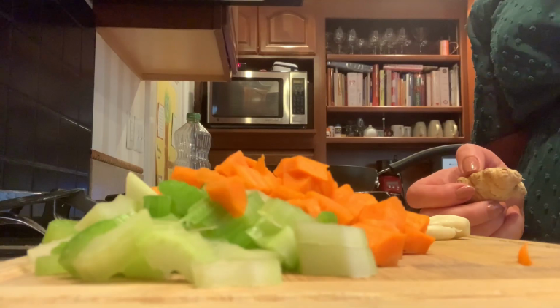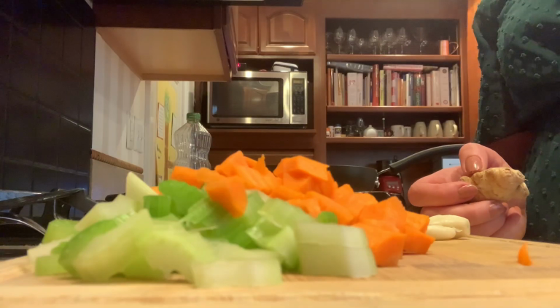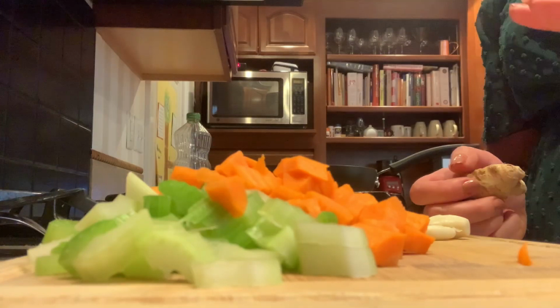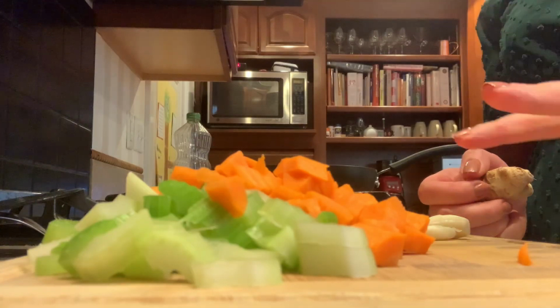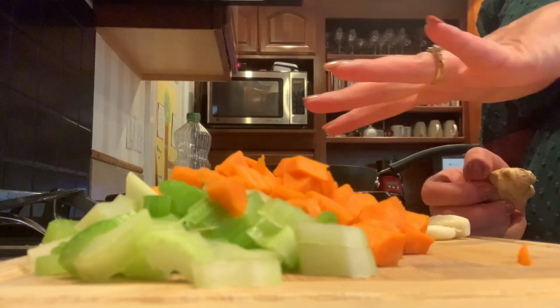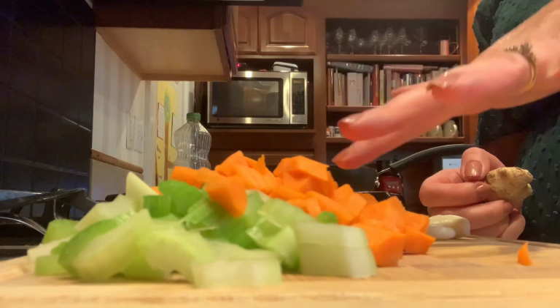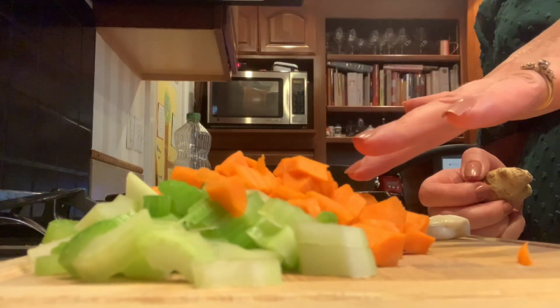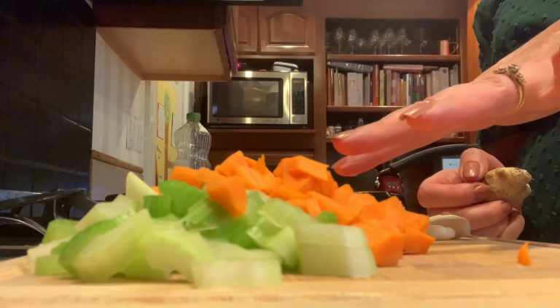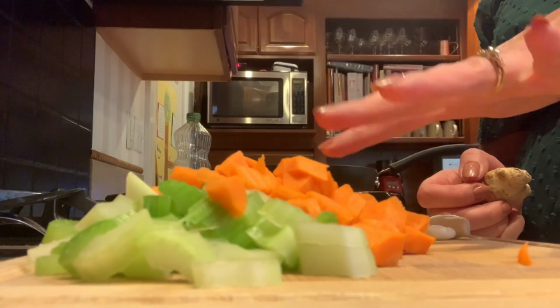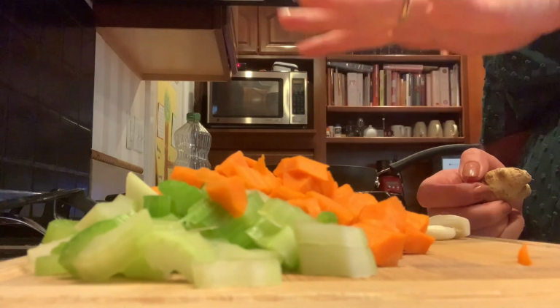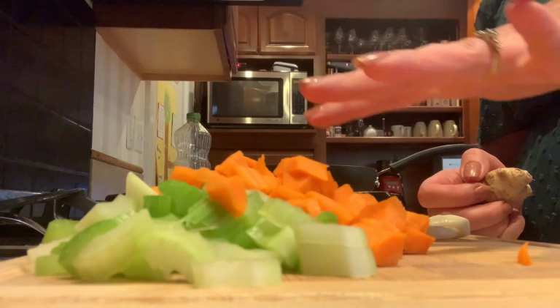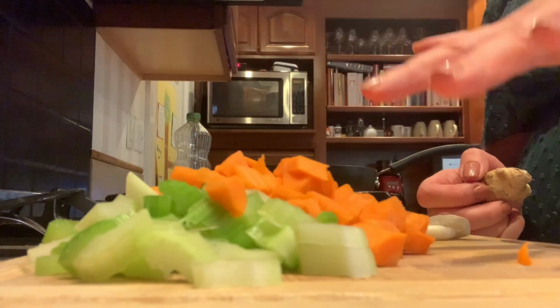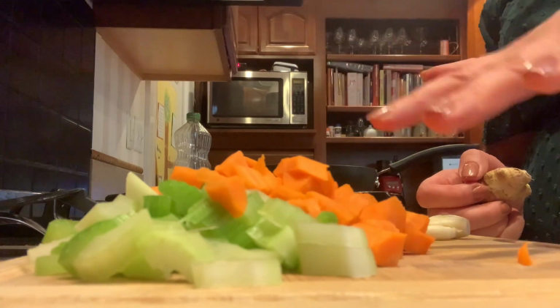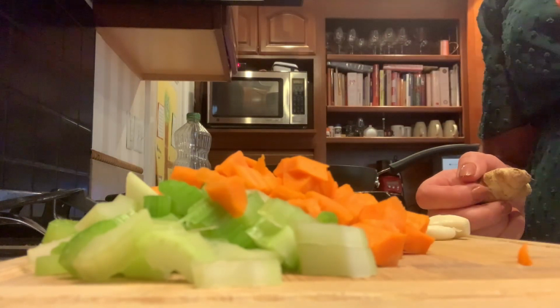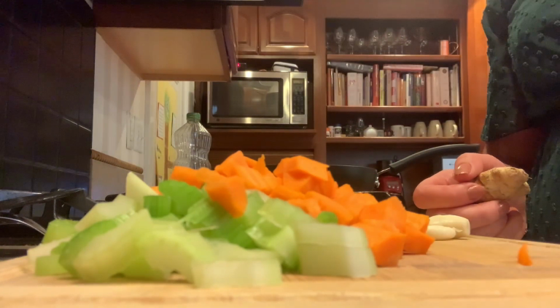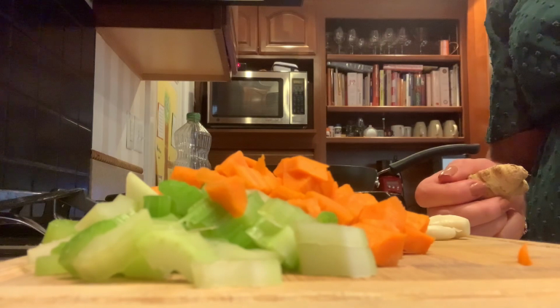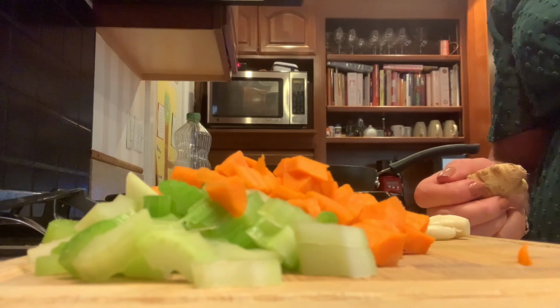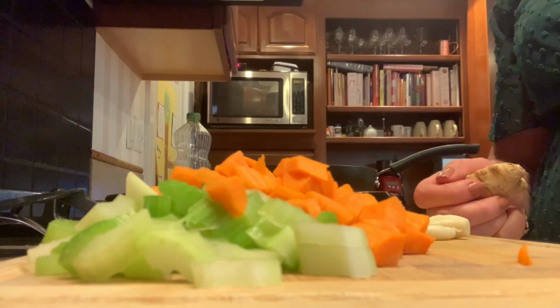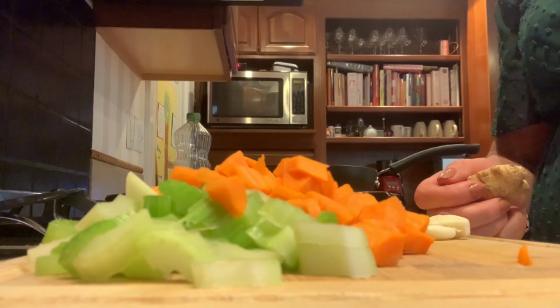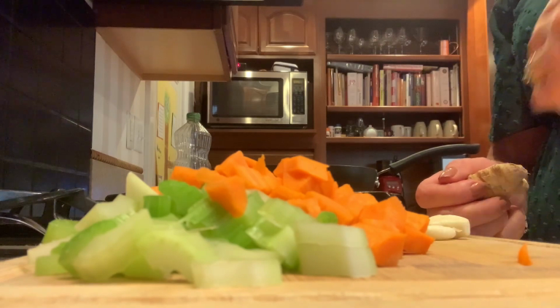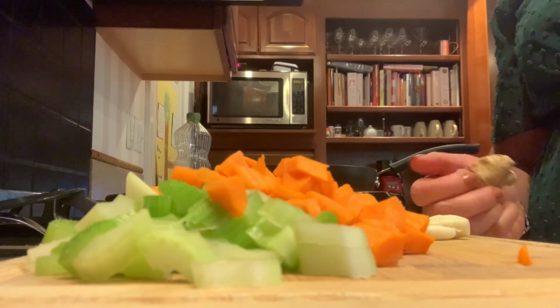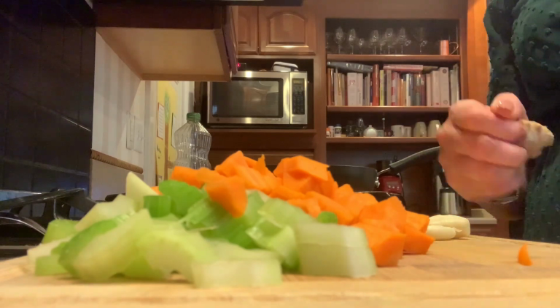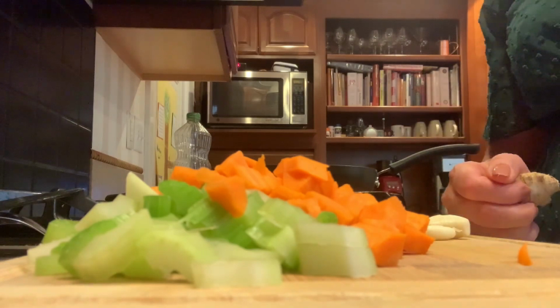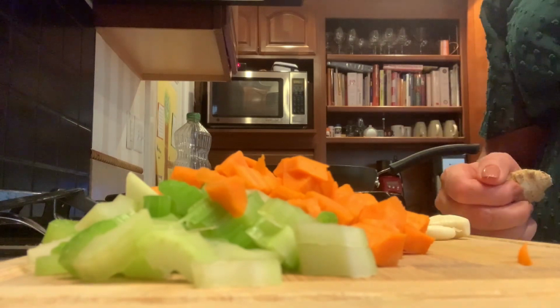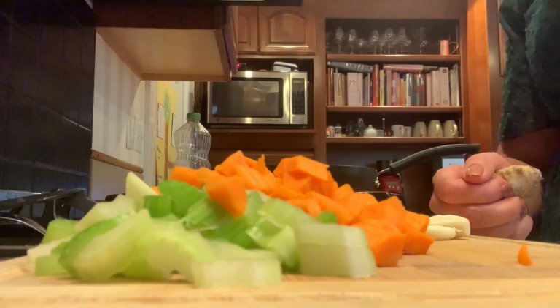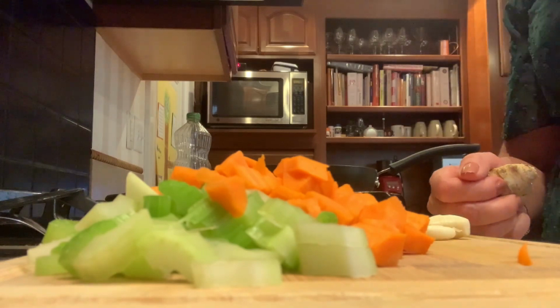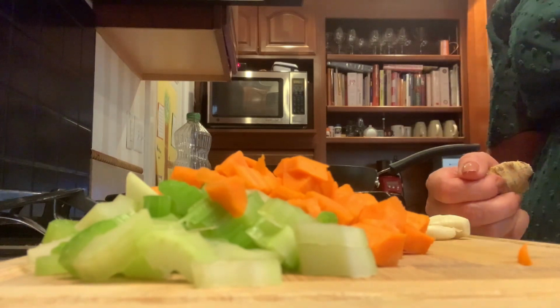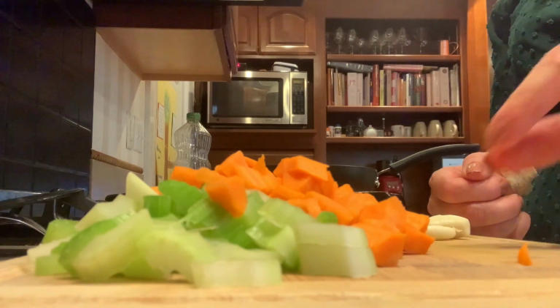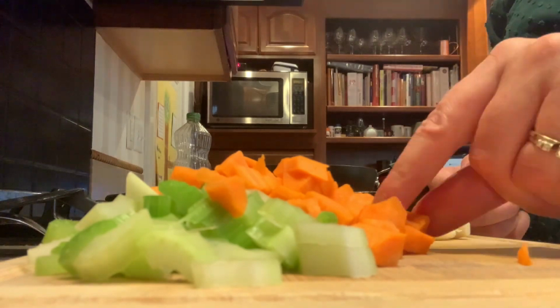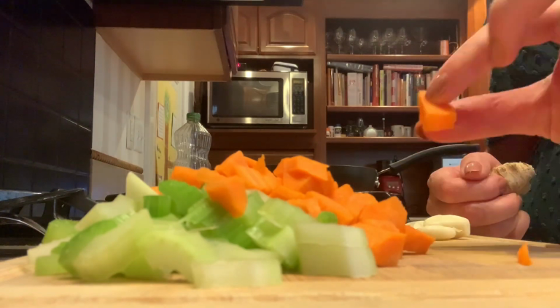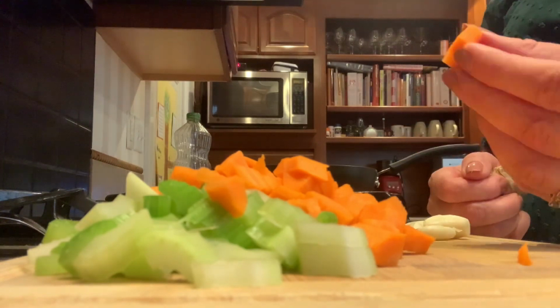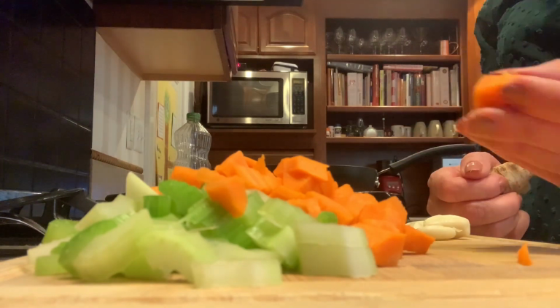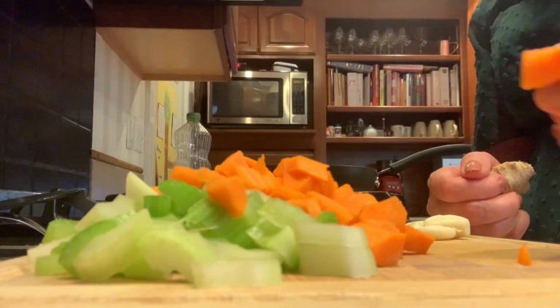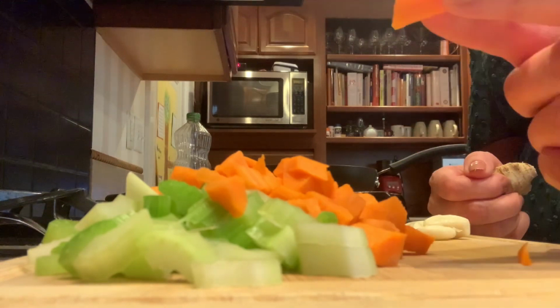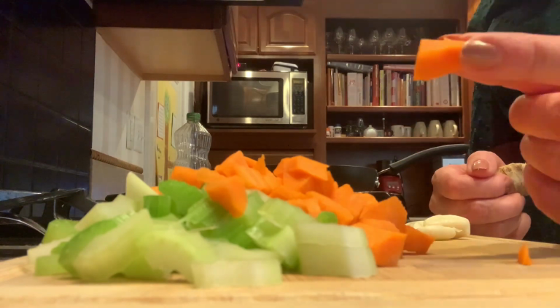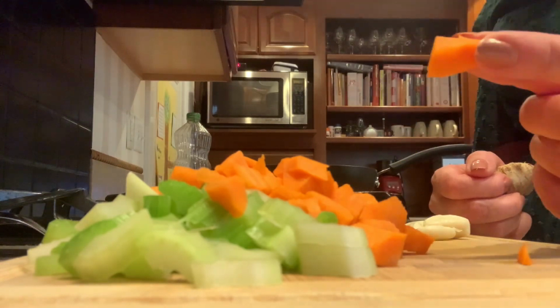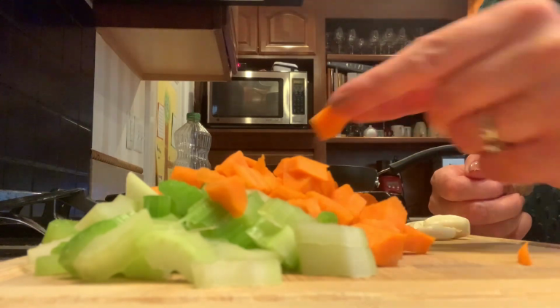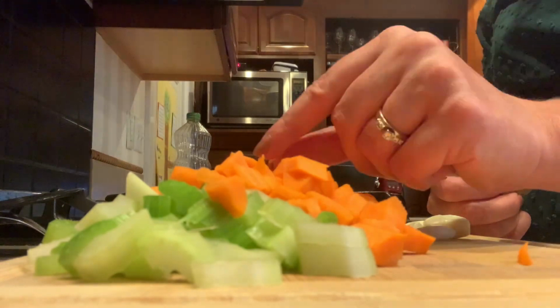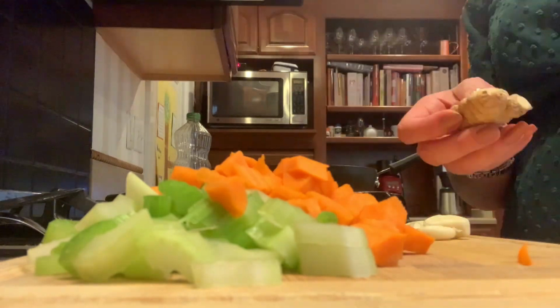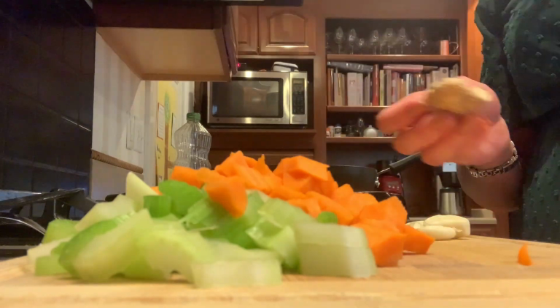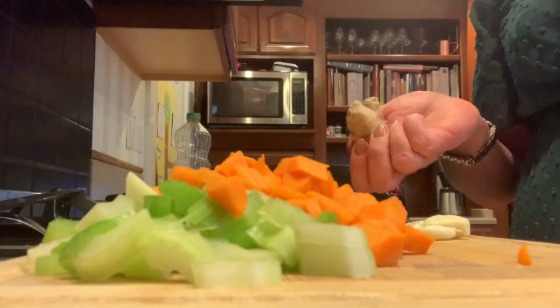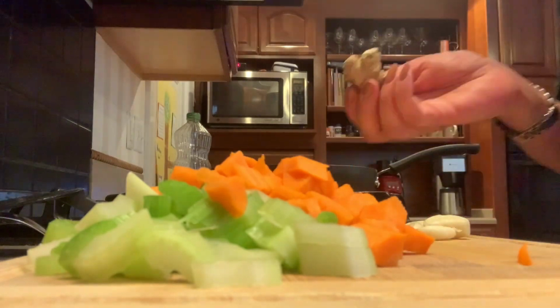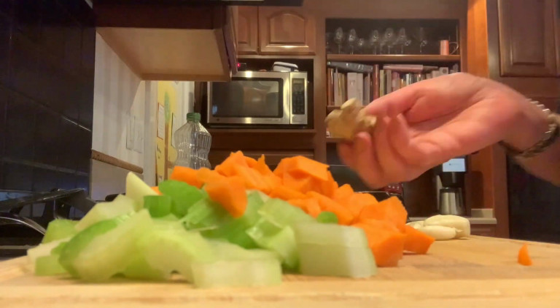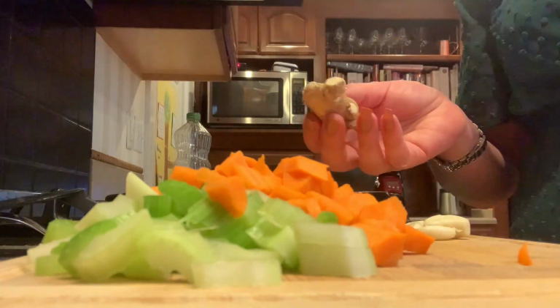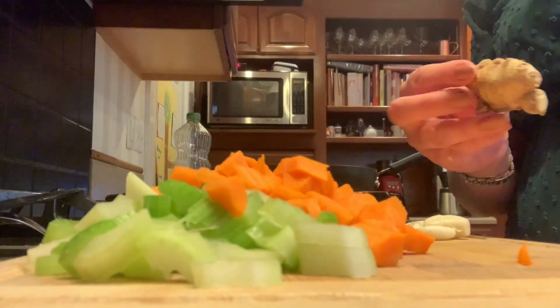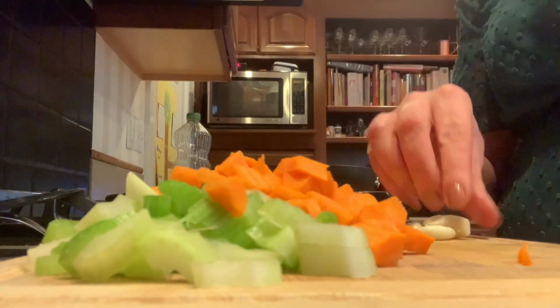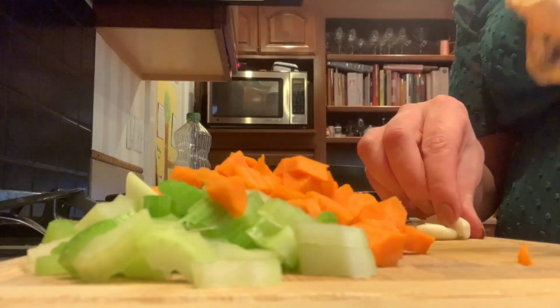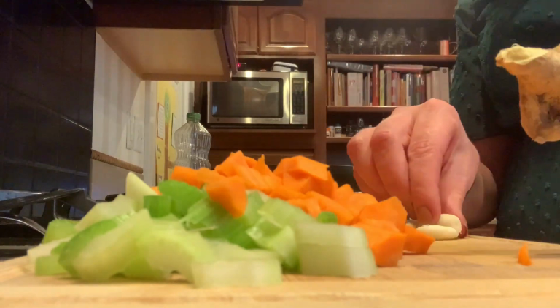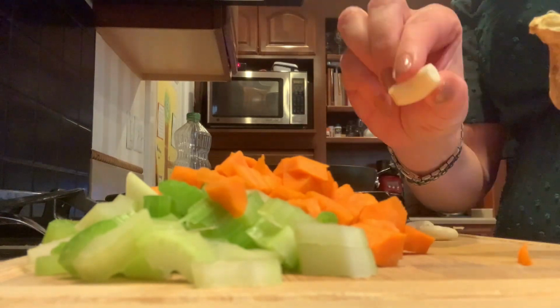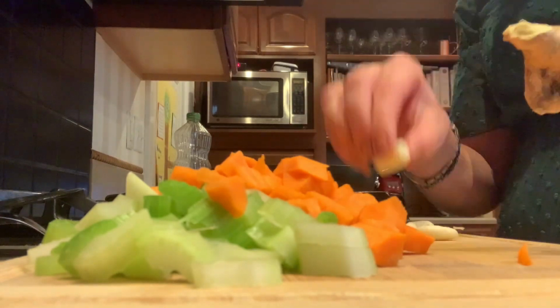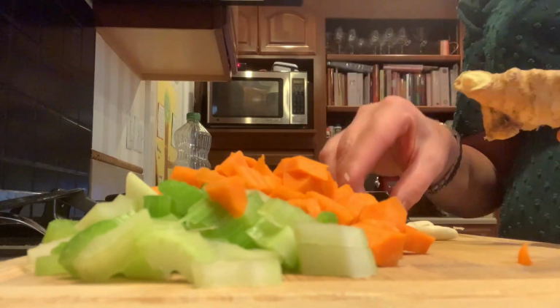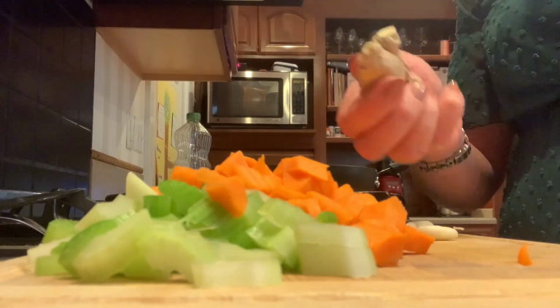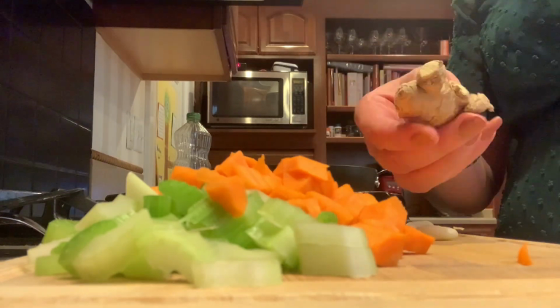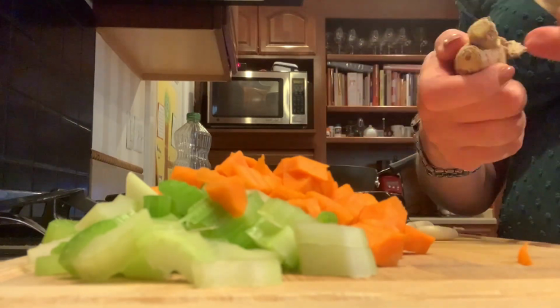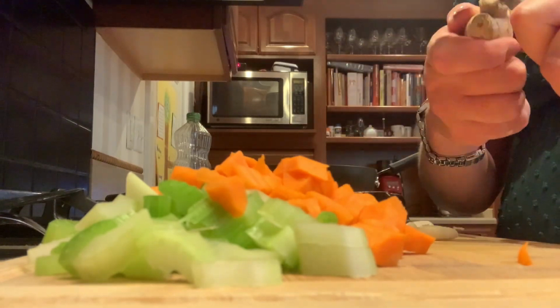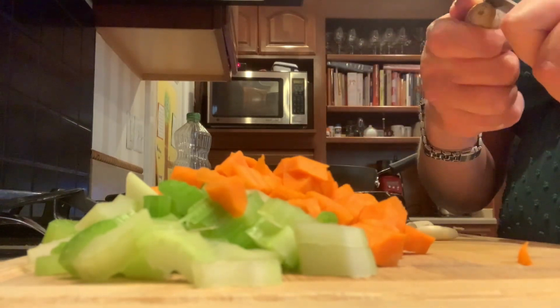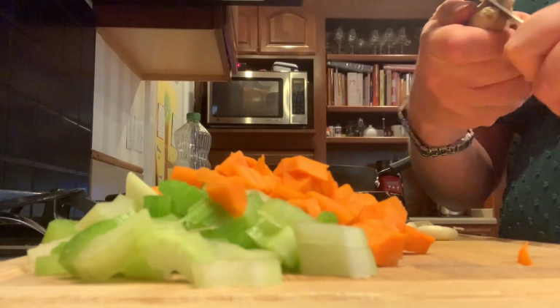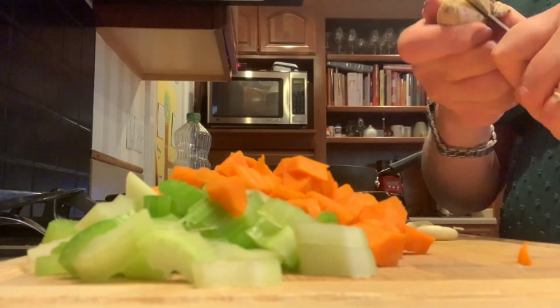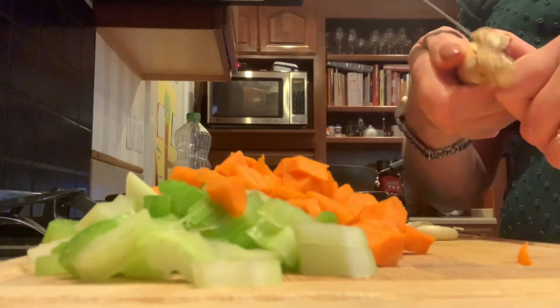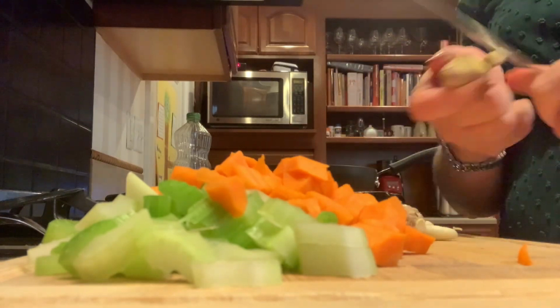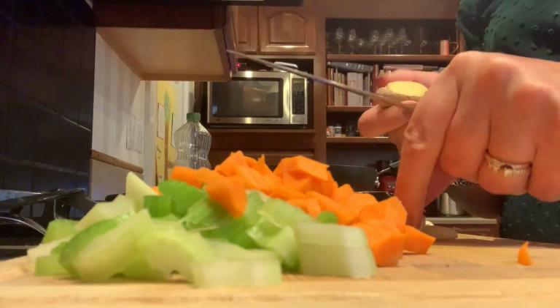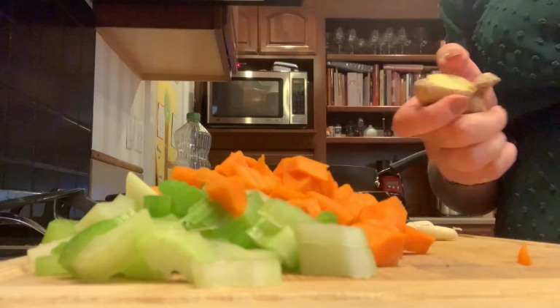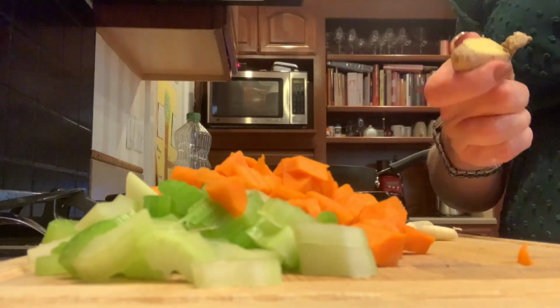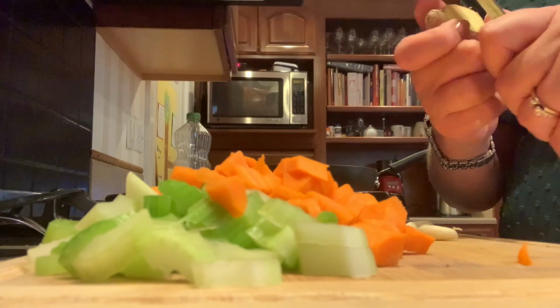Let's get going on those veggies. Here I've already chopped in a pretty fine dice some carrots, onion, and celery.